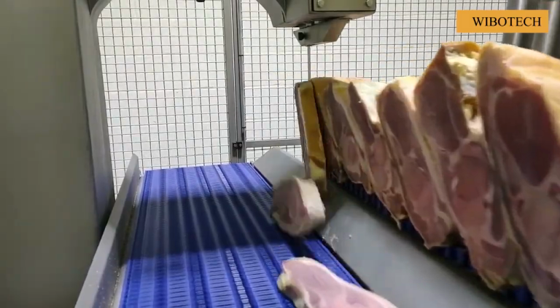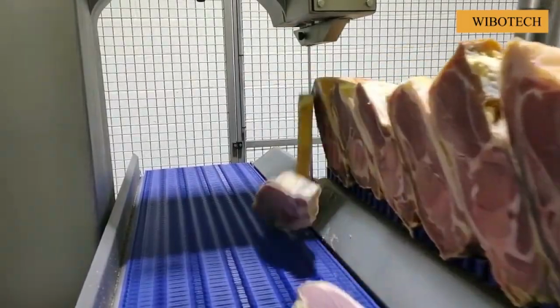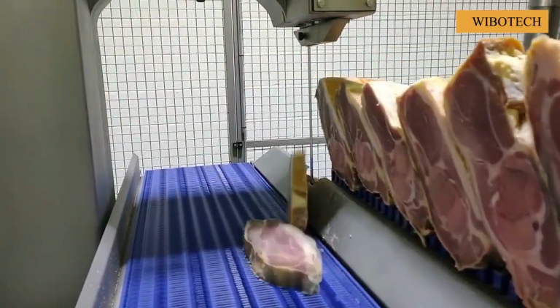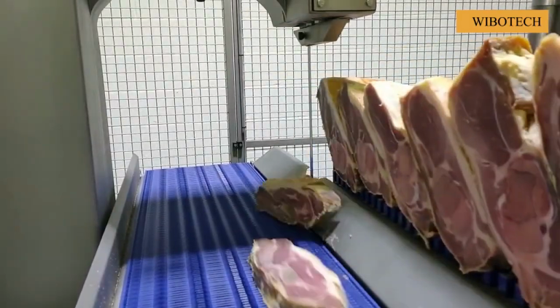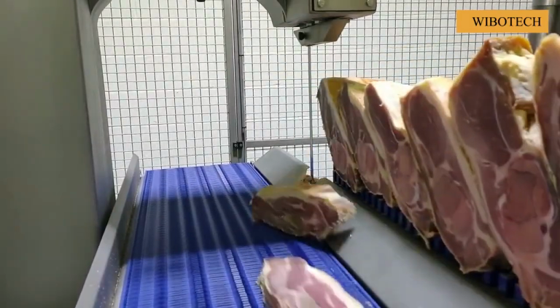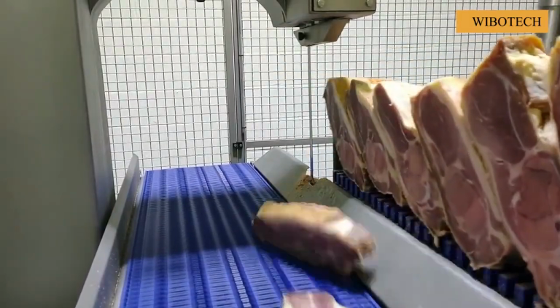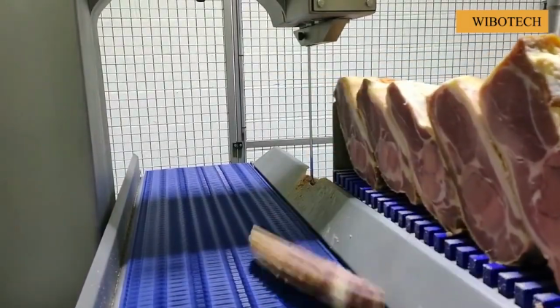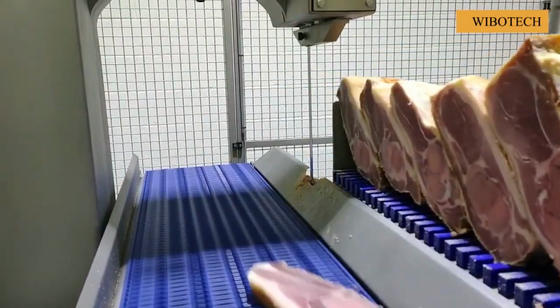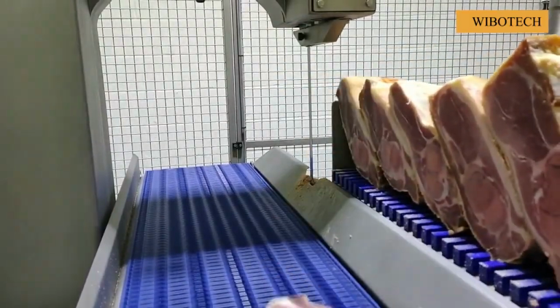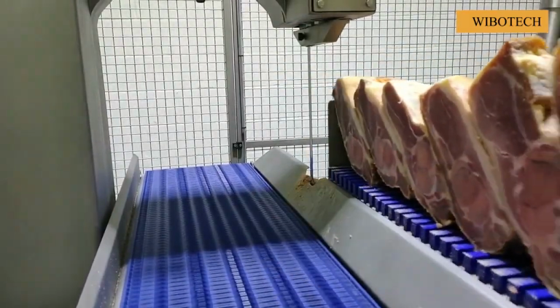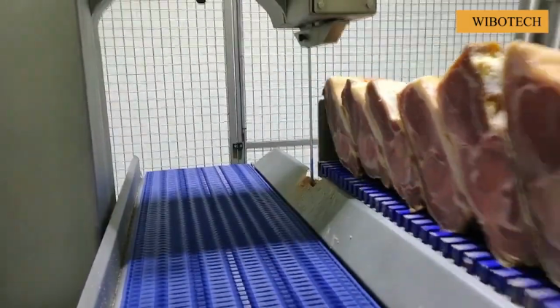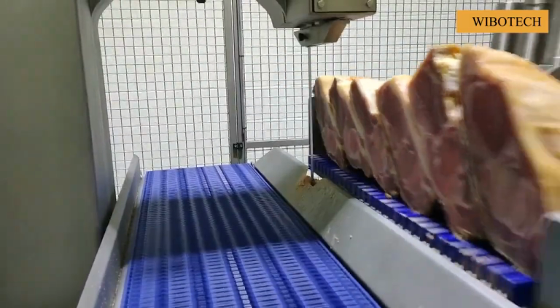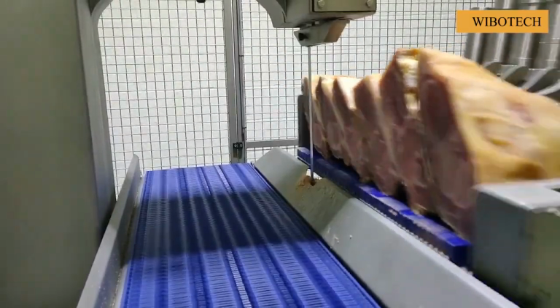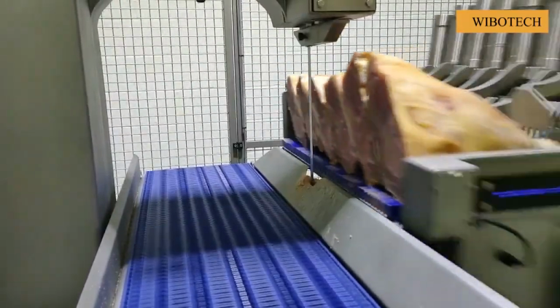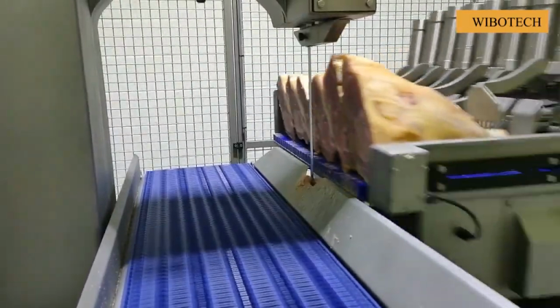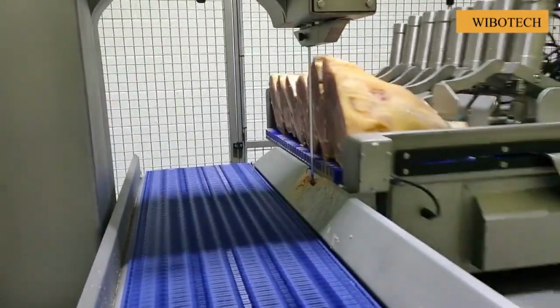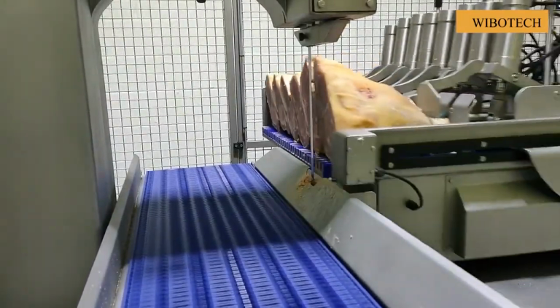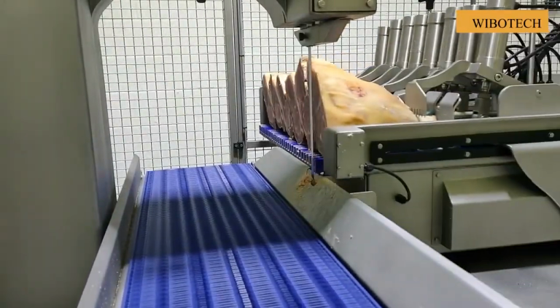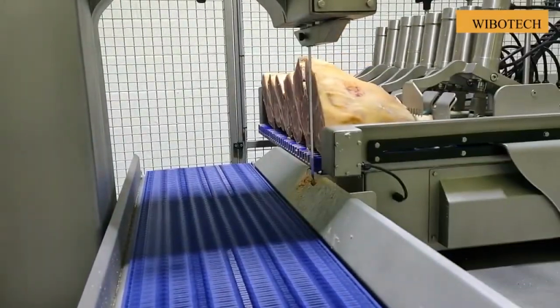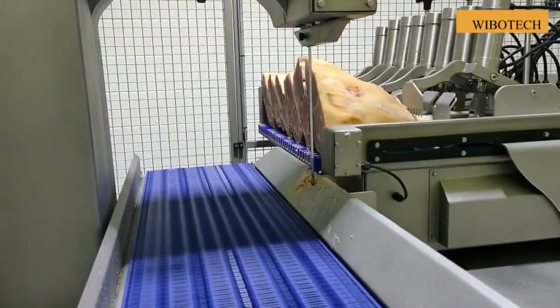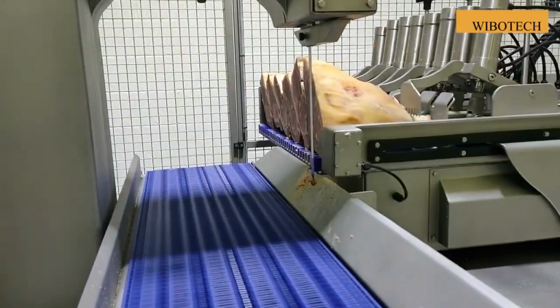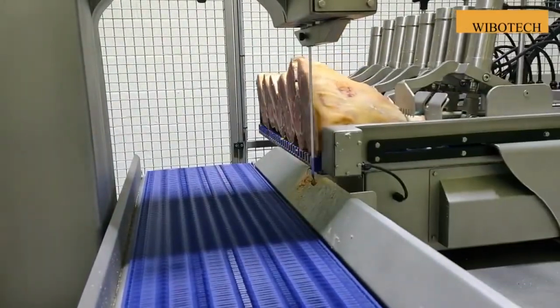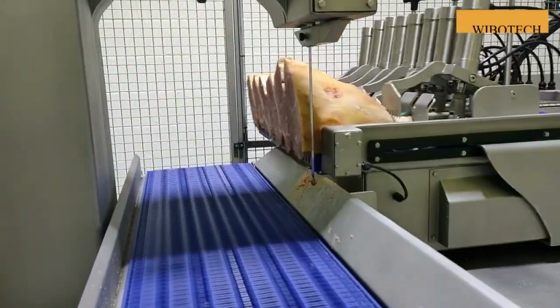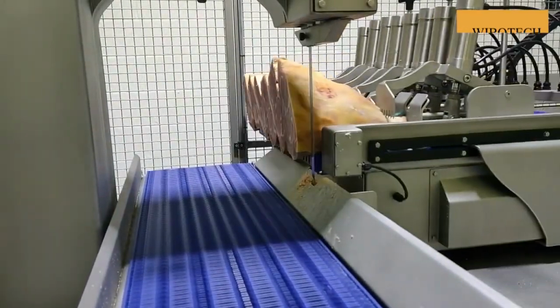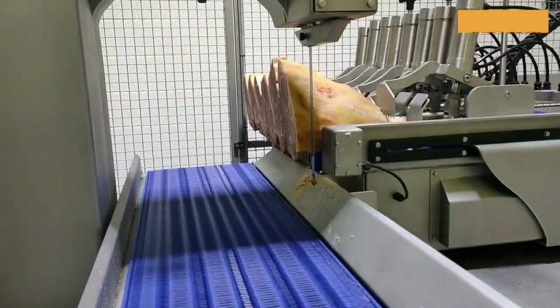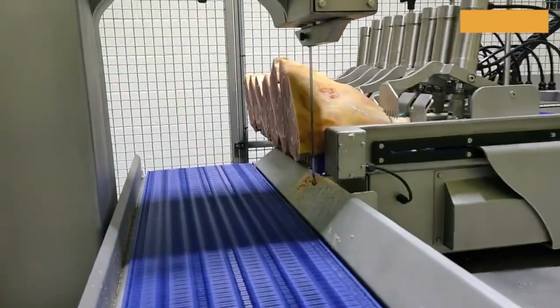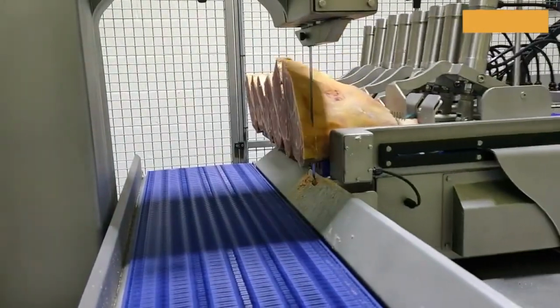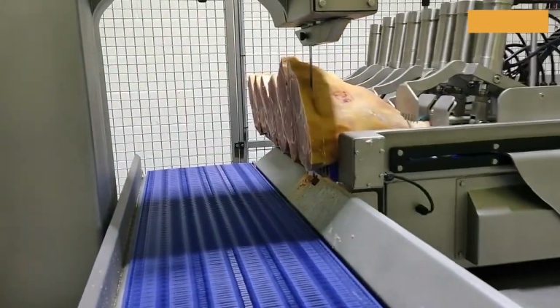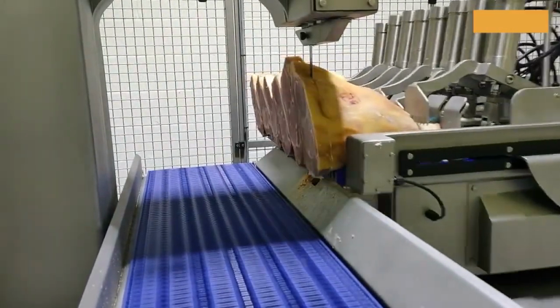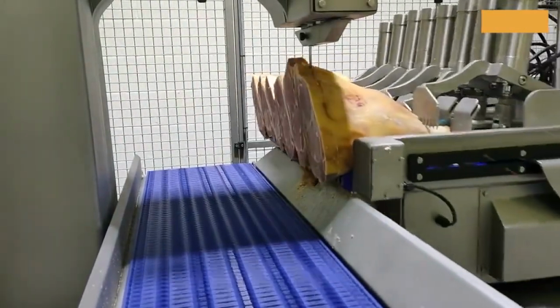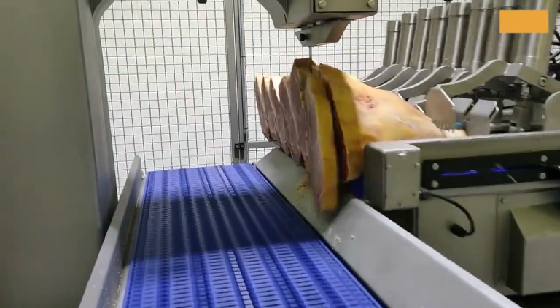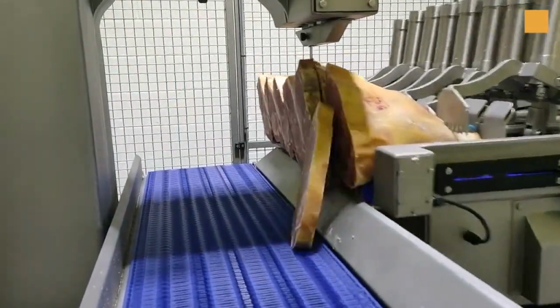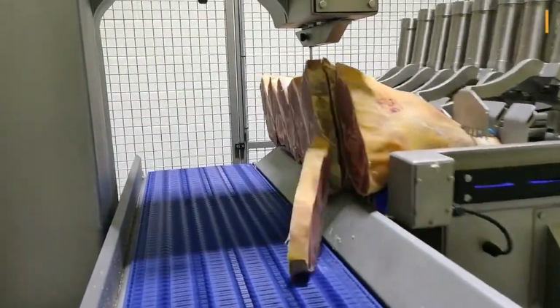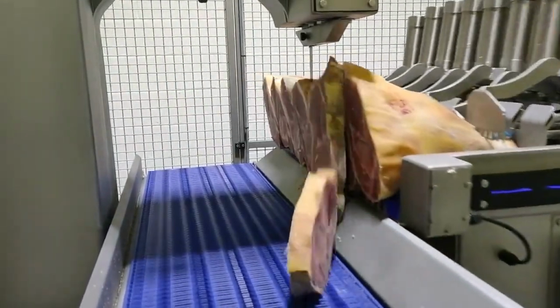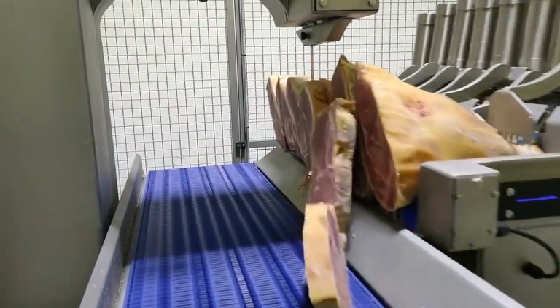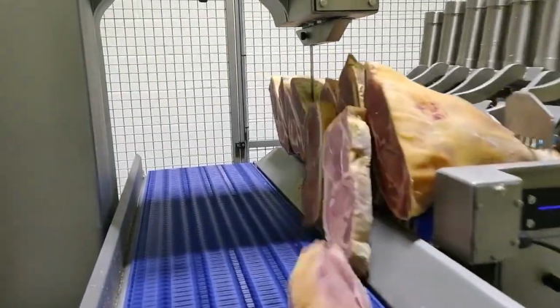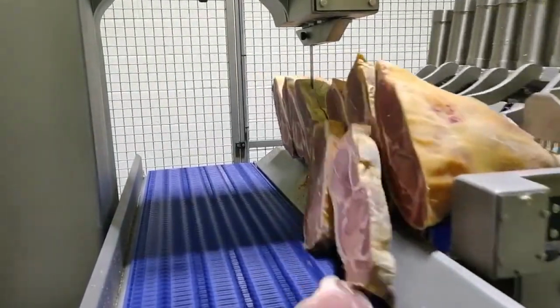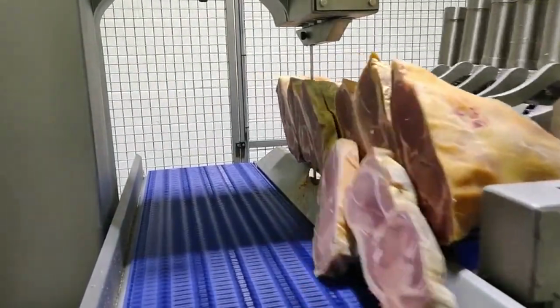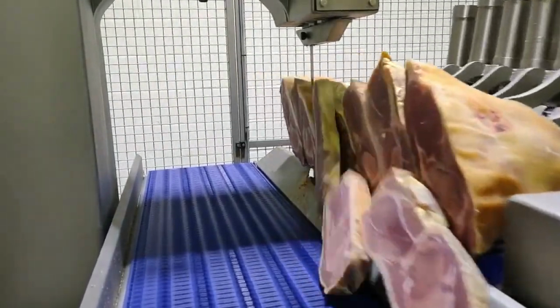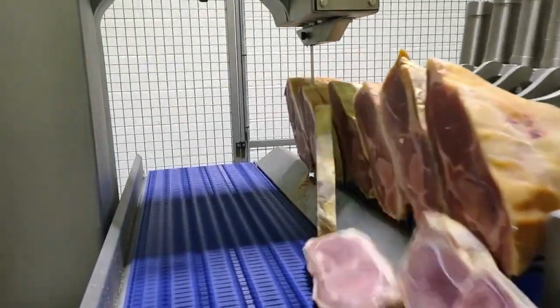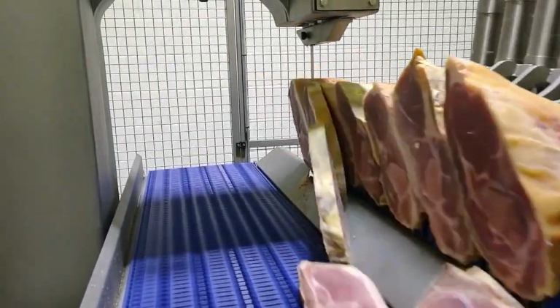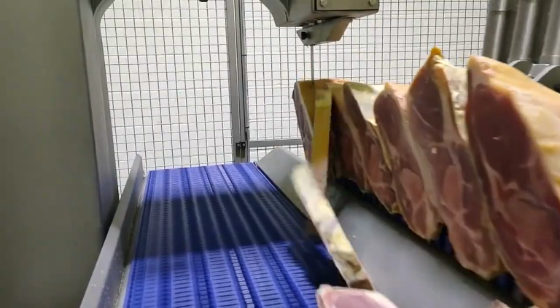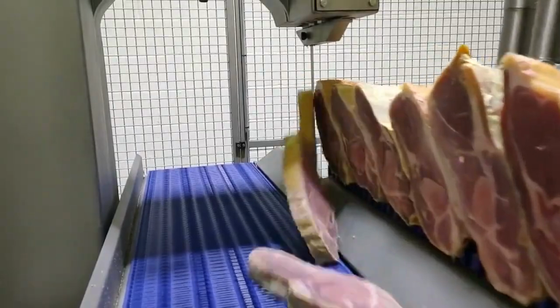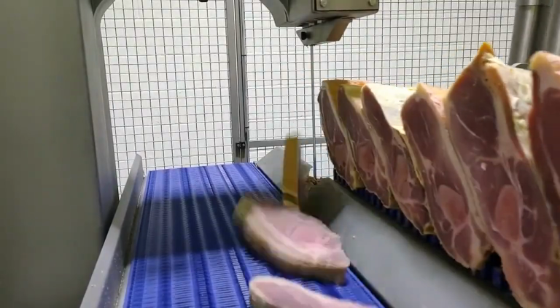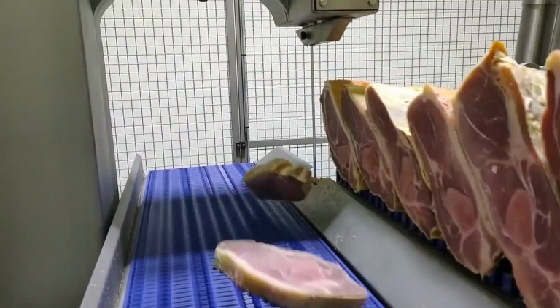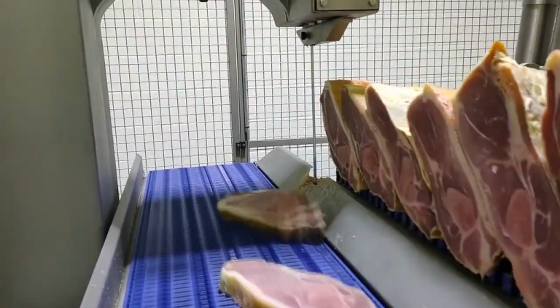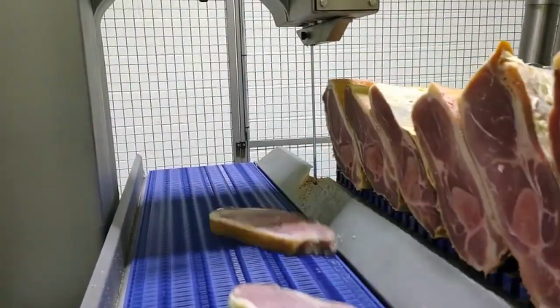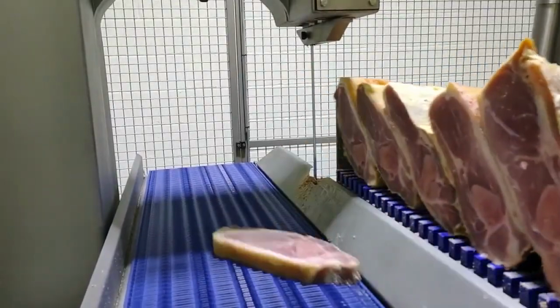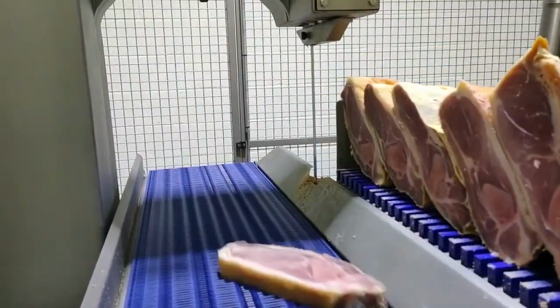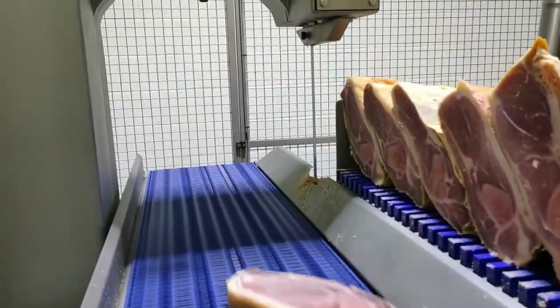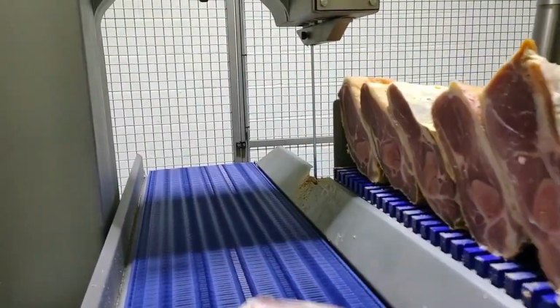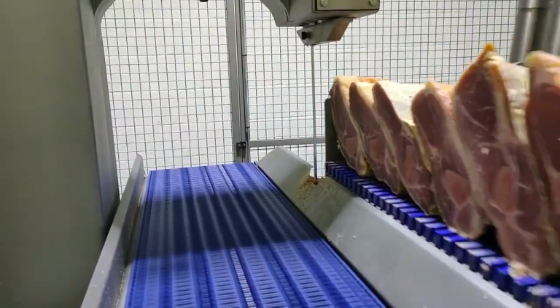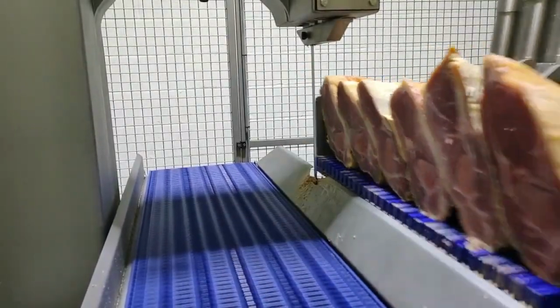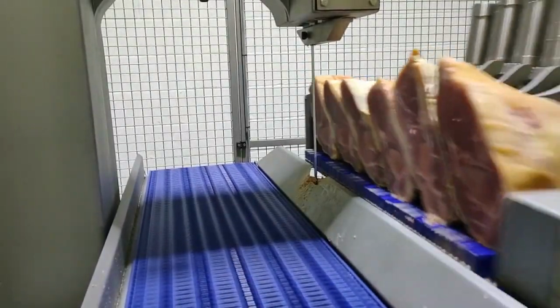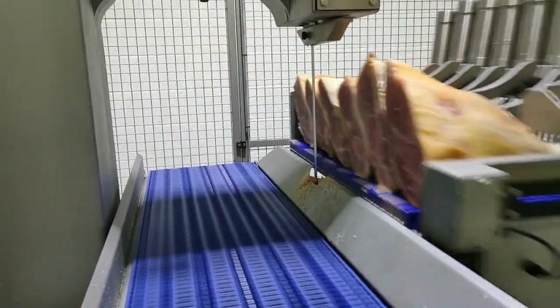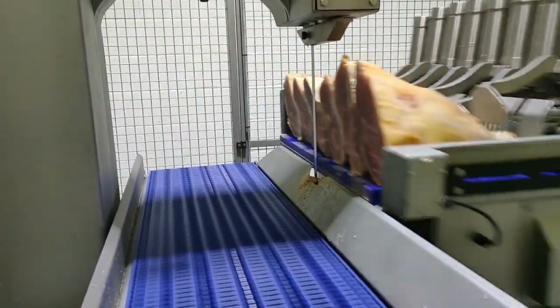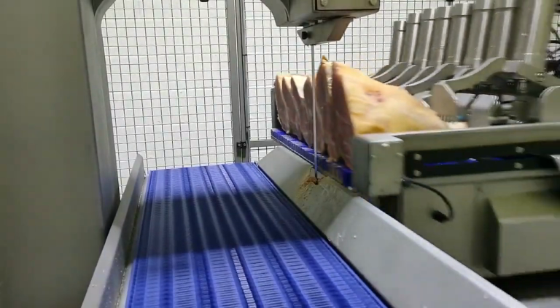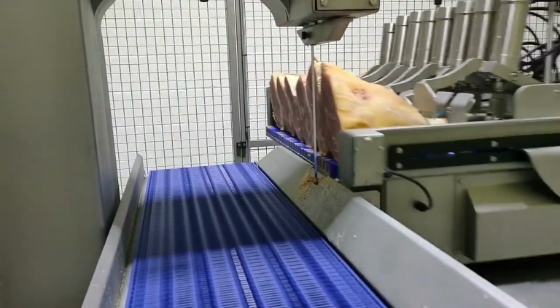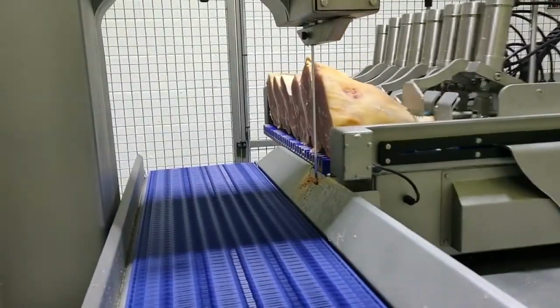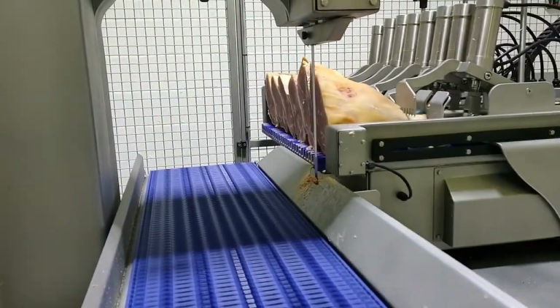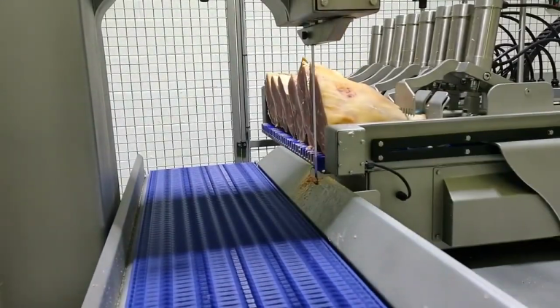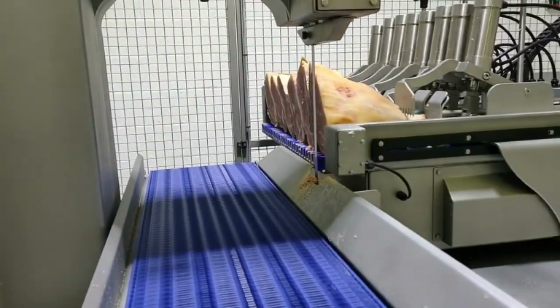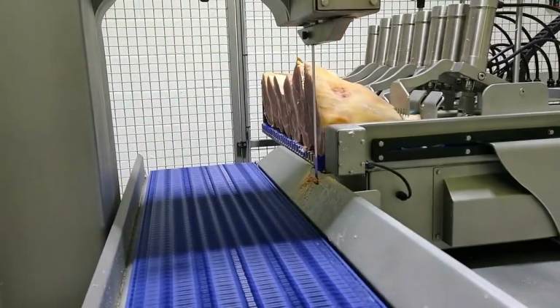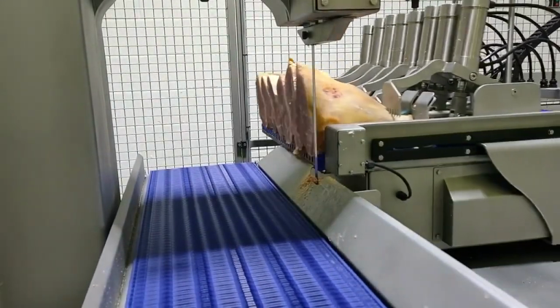We fully appreciate the convenience of this machine and the sharpness of the saw blade when supporting smooth cuts of frozen meat.